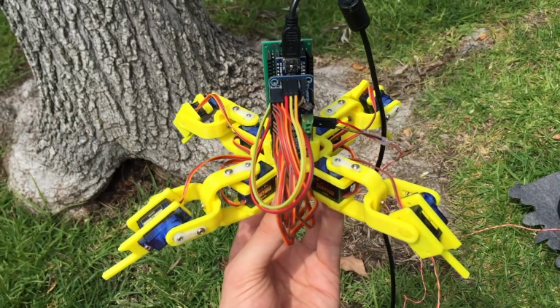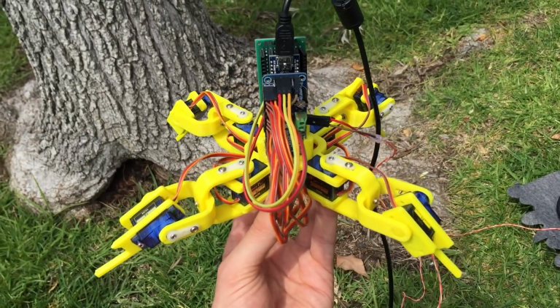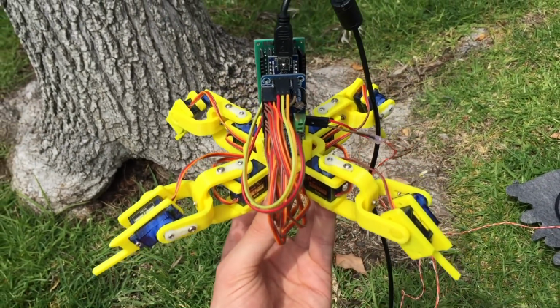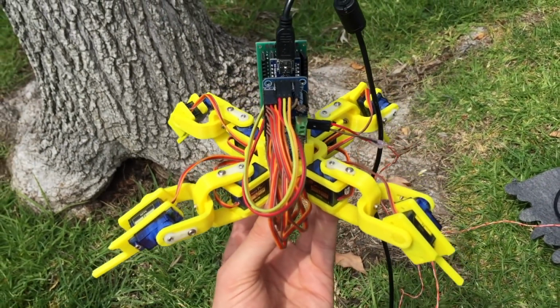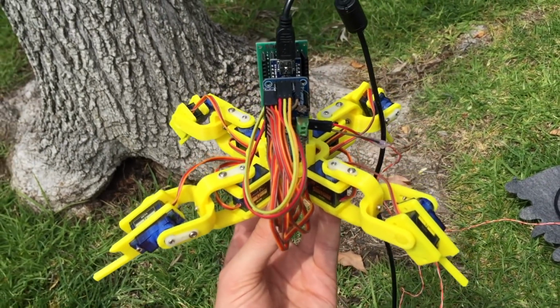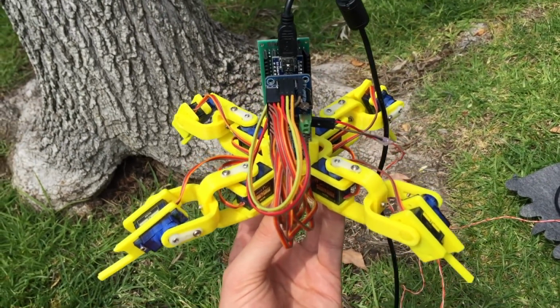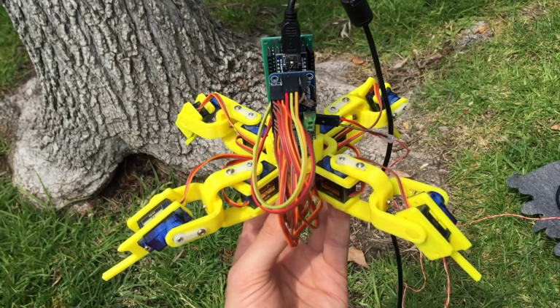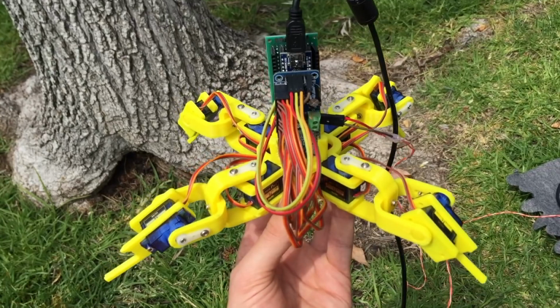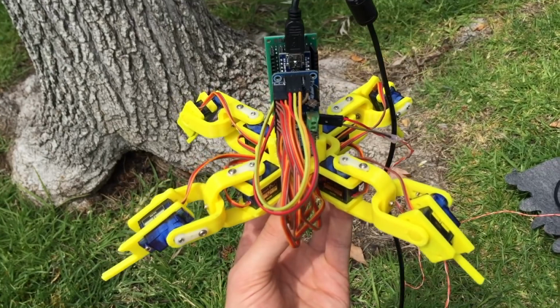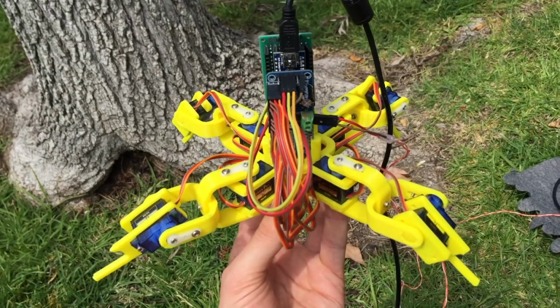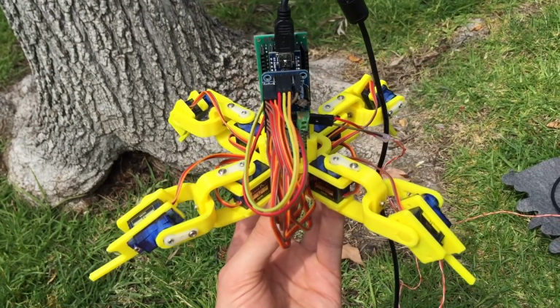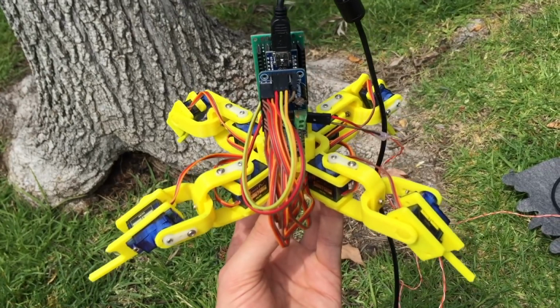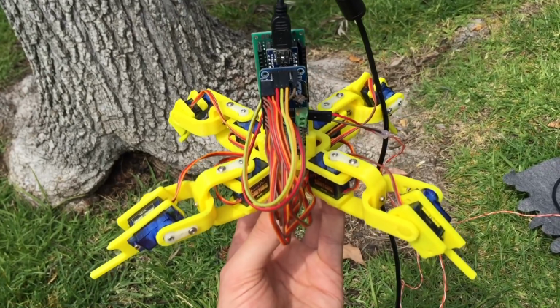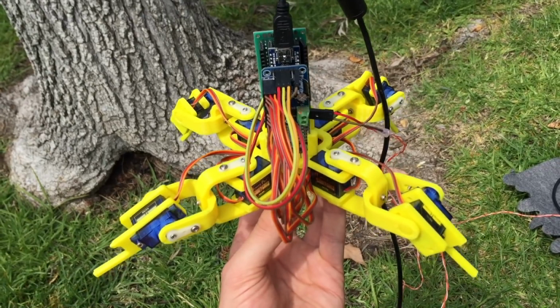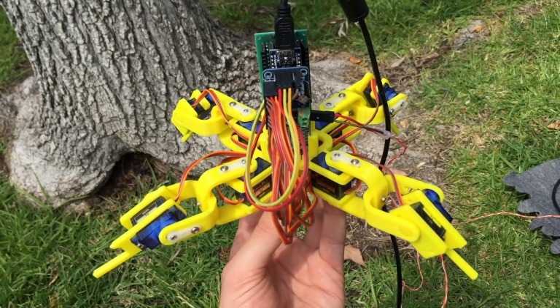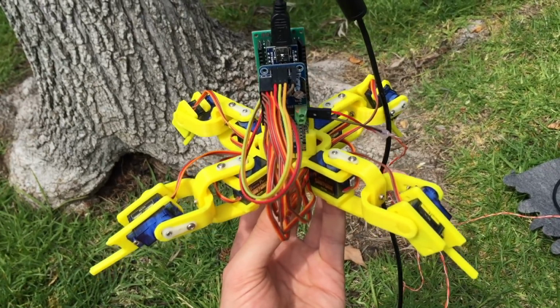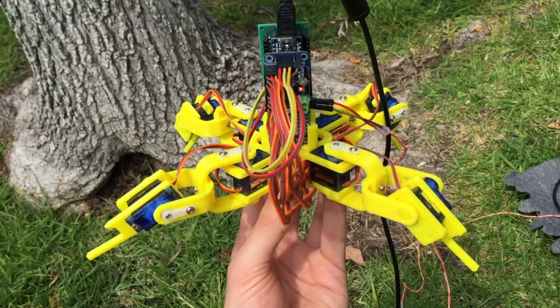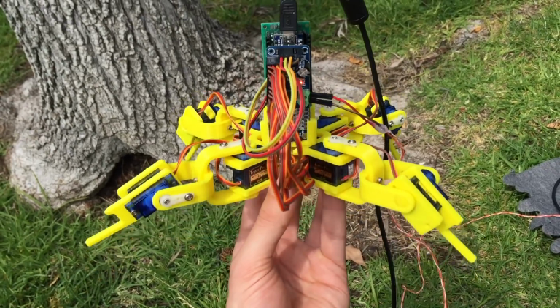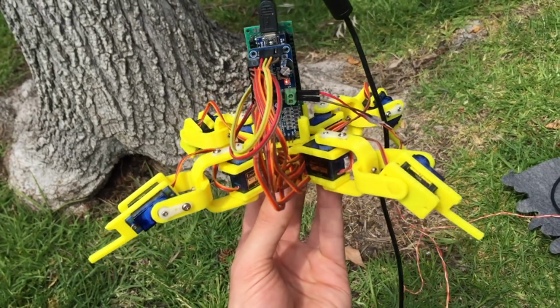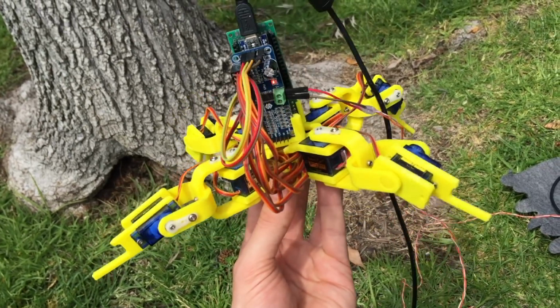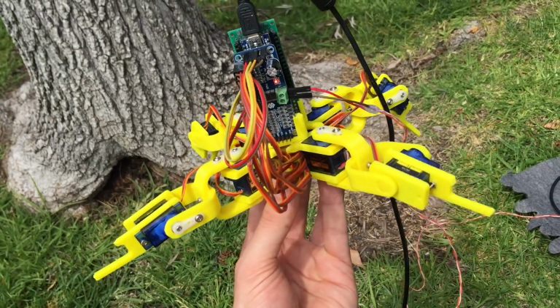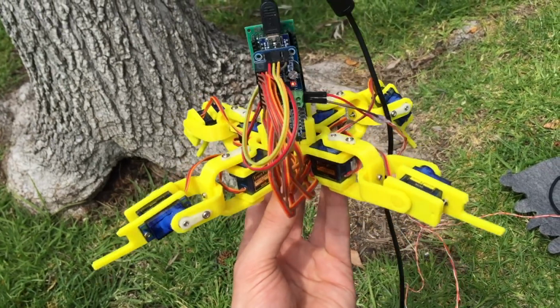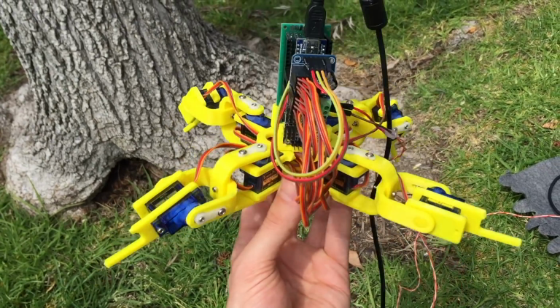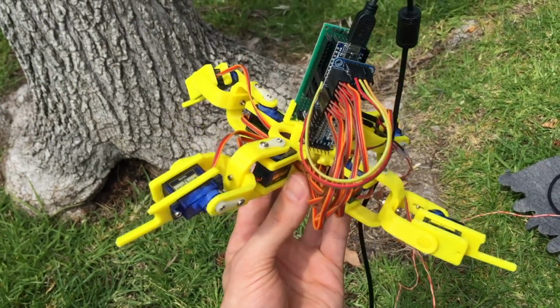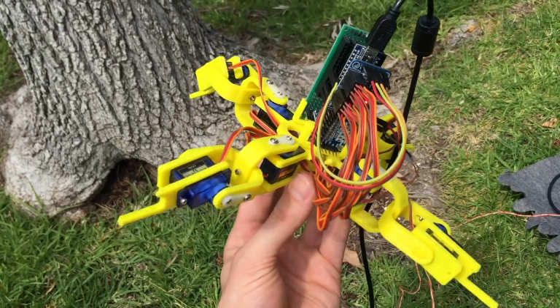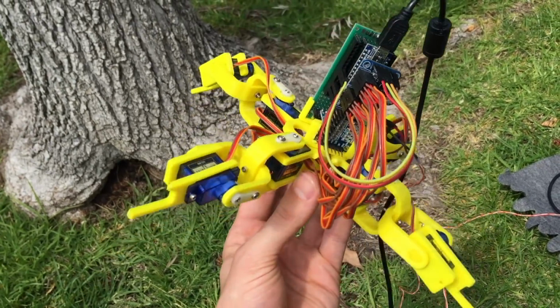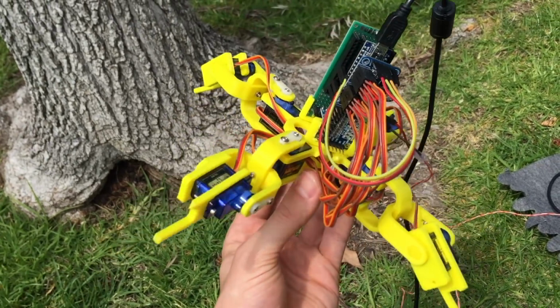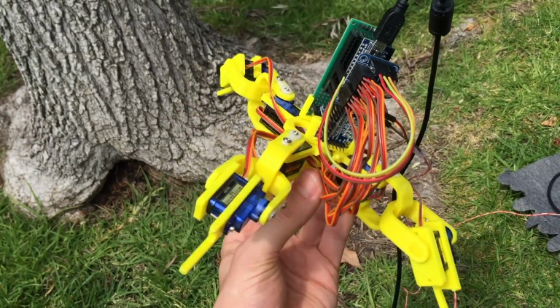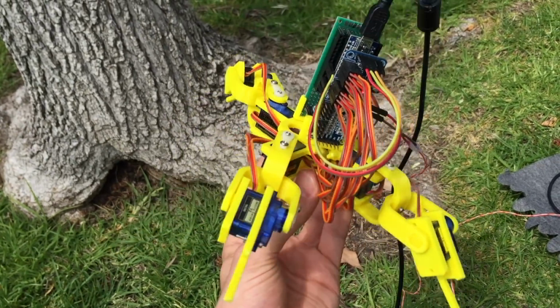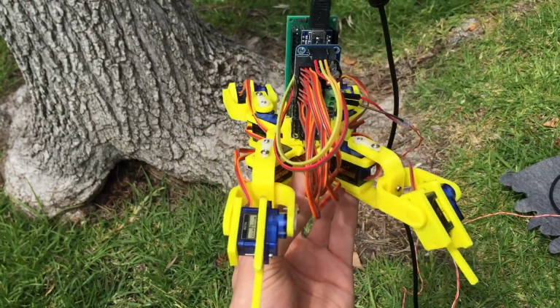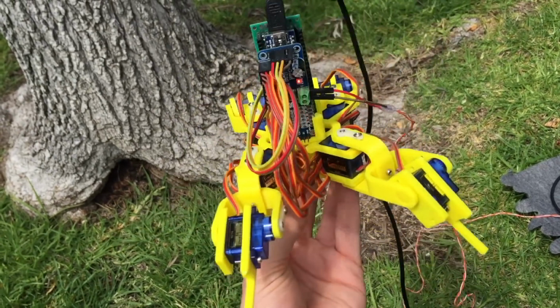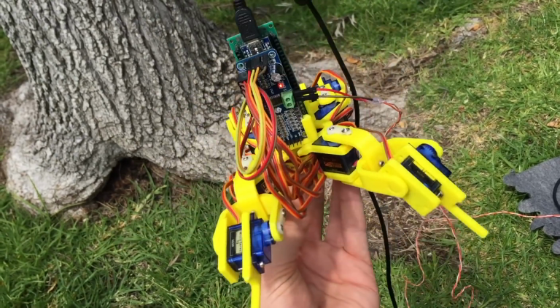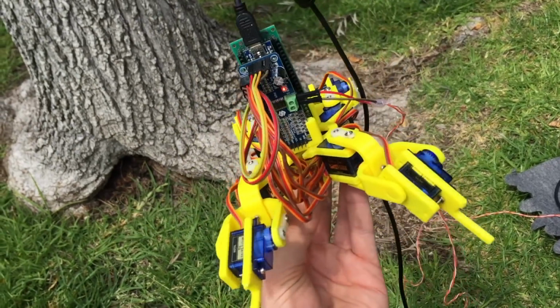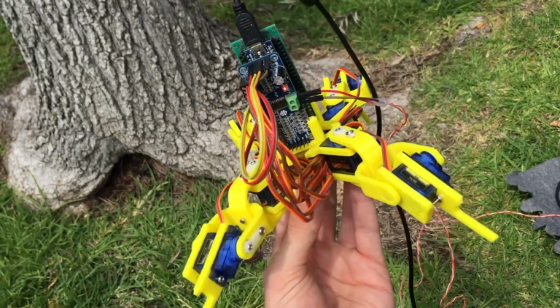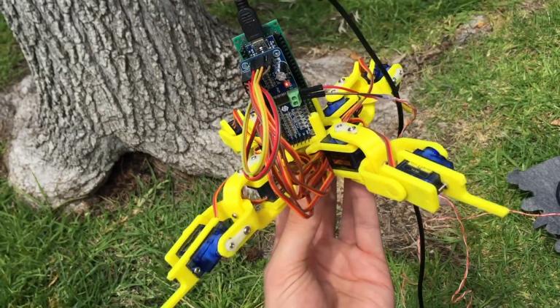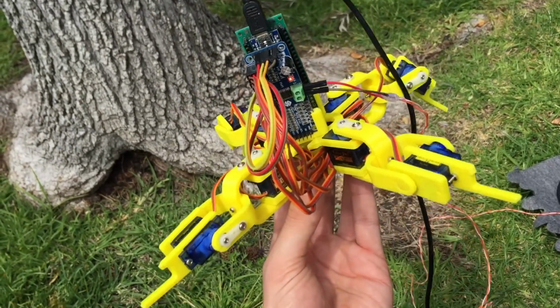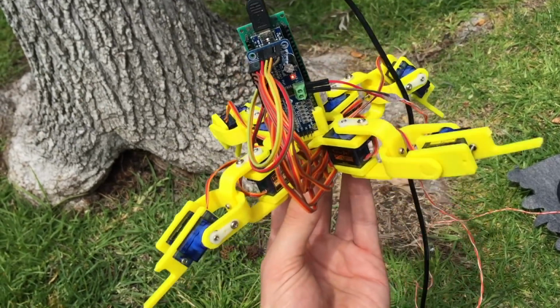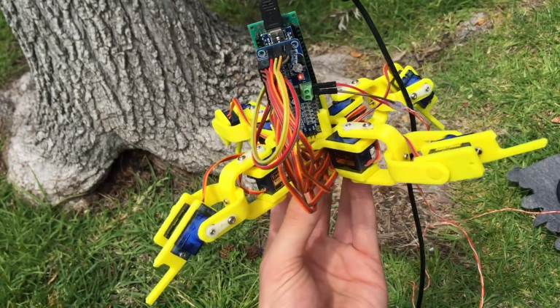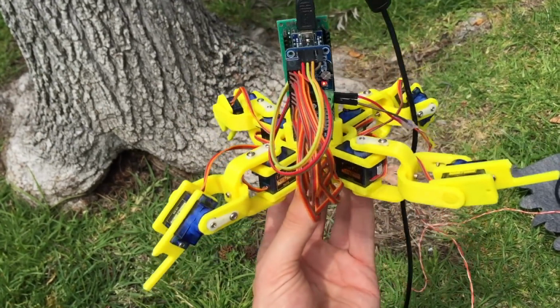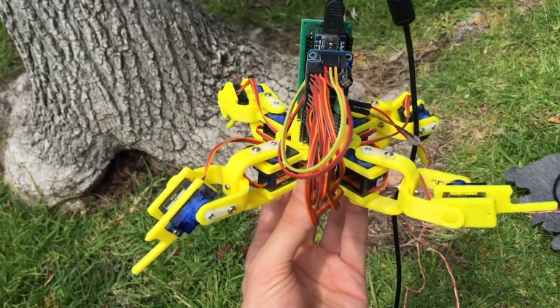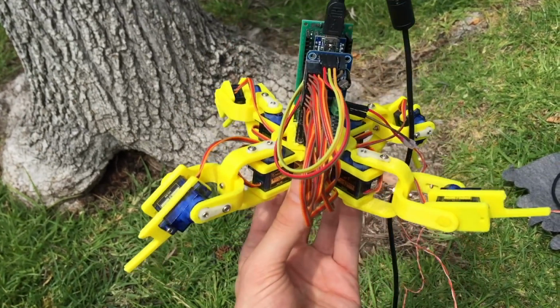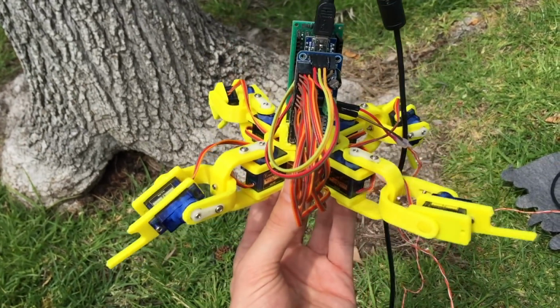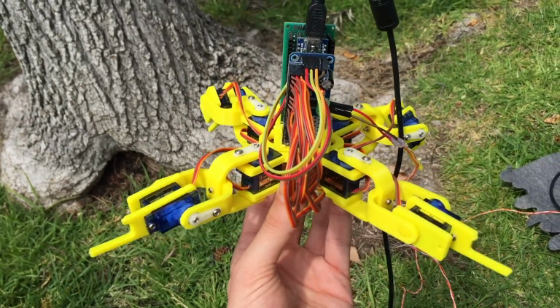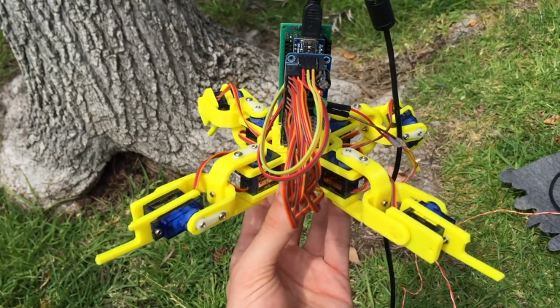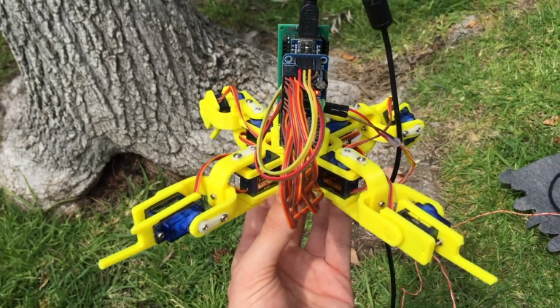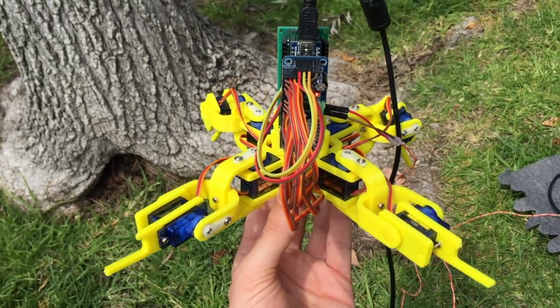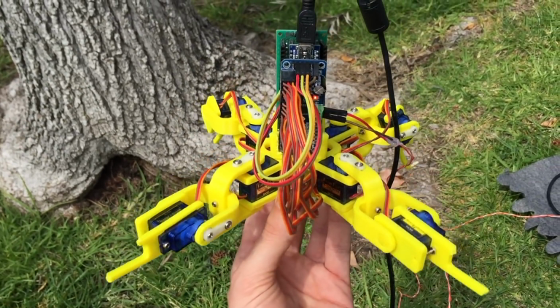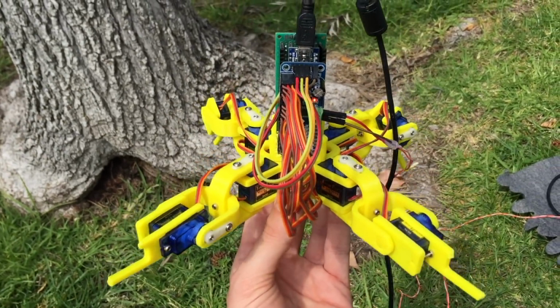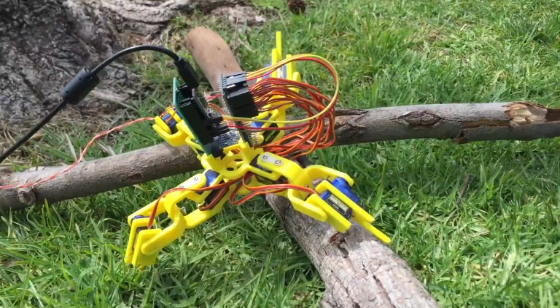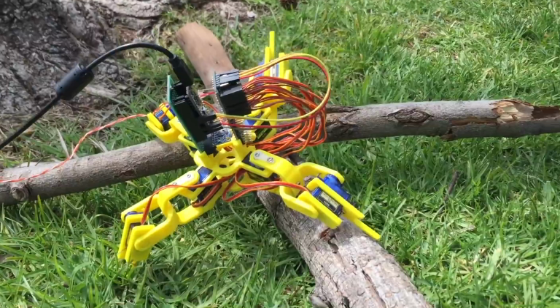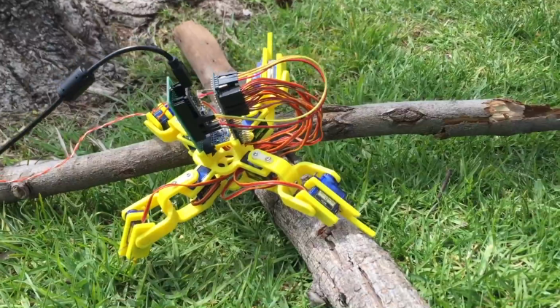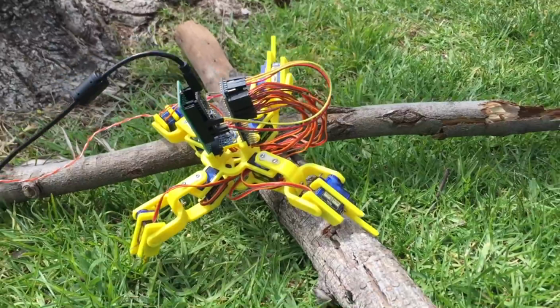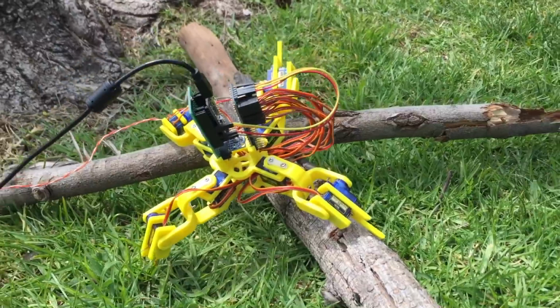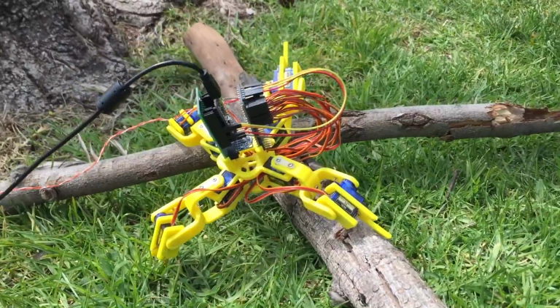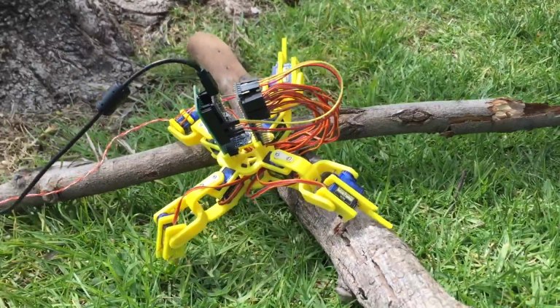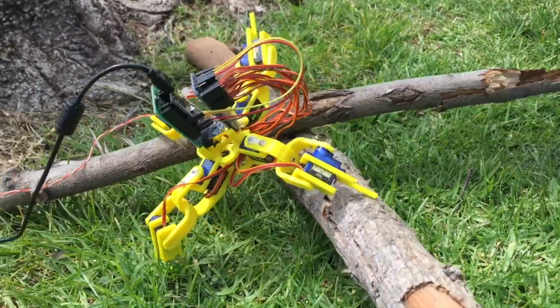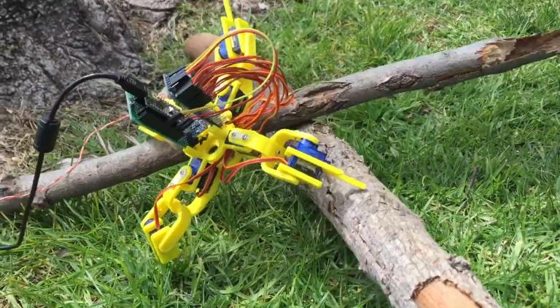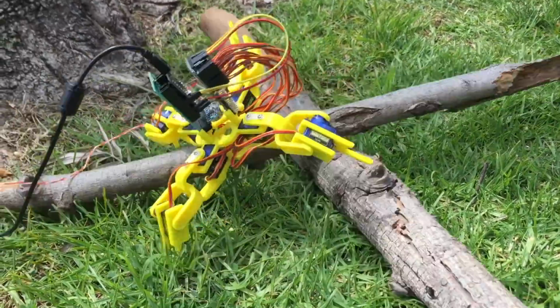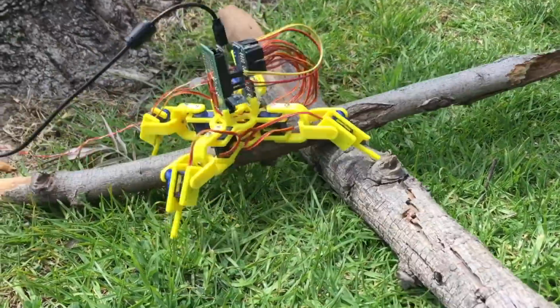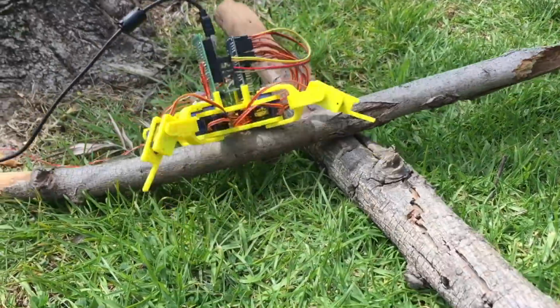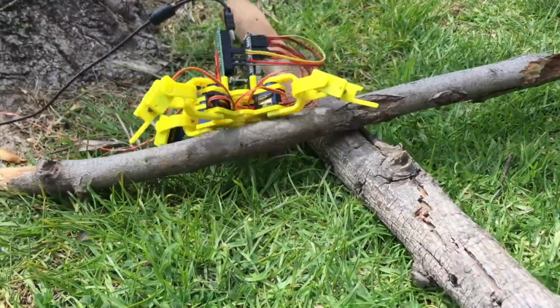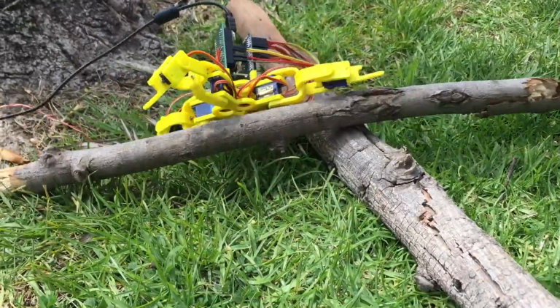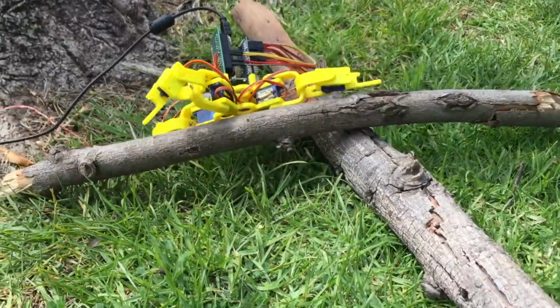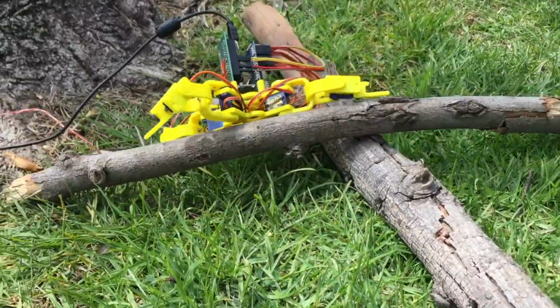Thanks for checking out this quick update on the spider robot. Check you later. Rough terrain here — whoa!